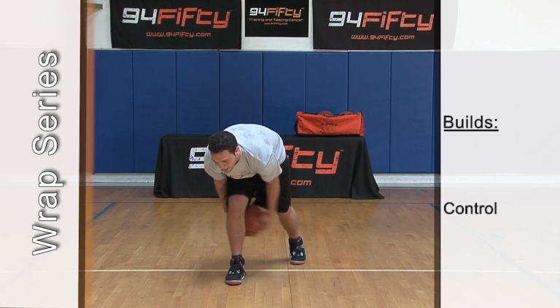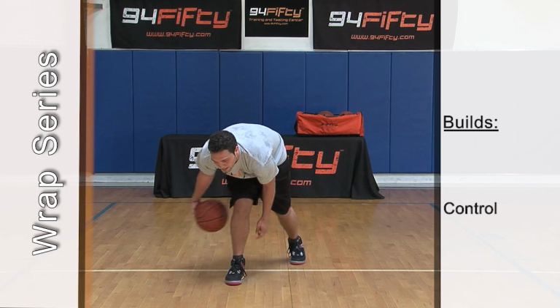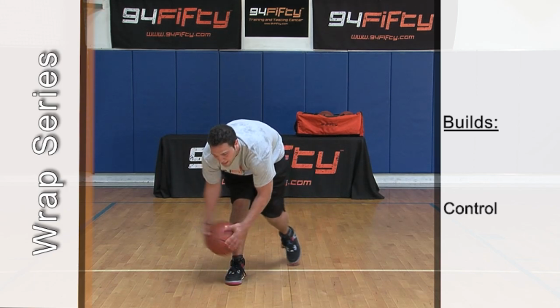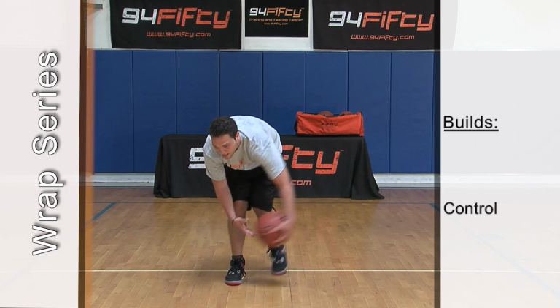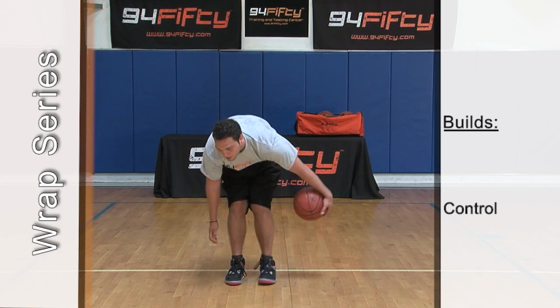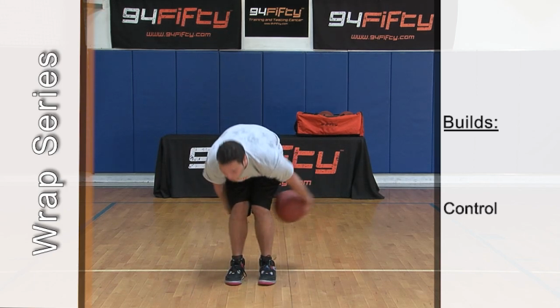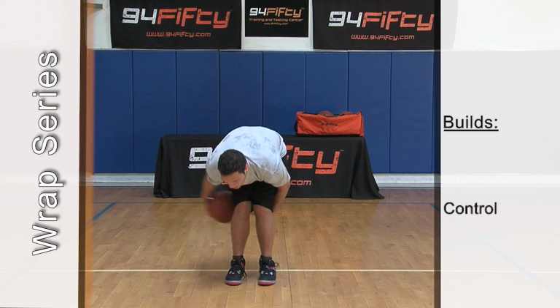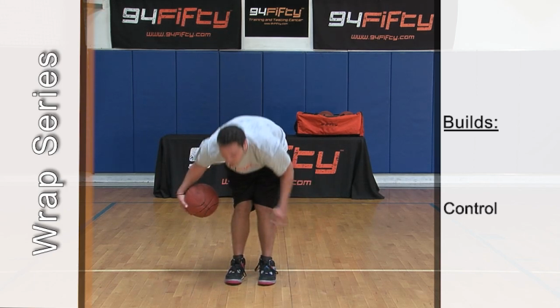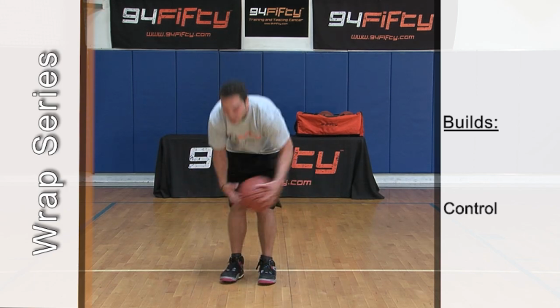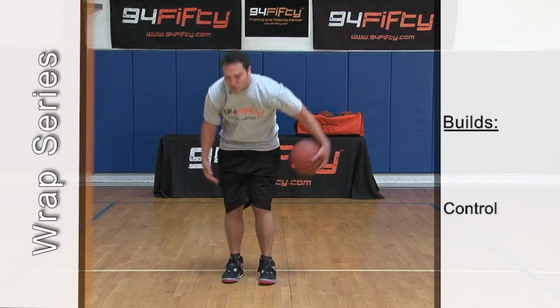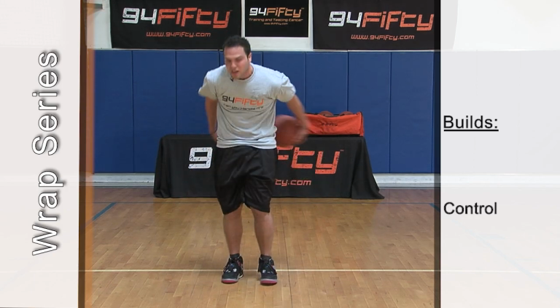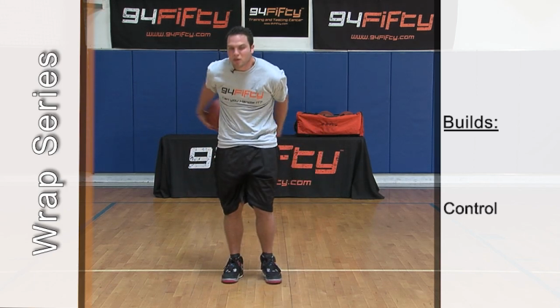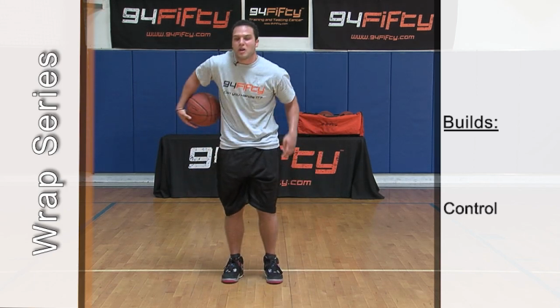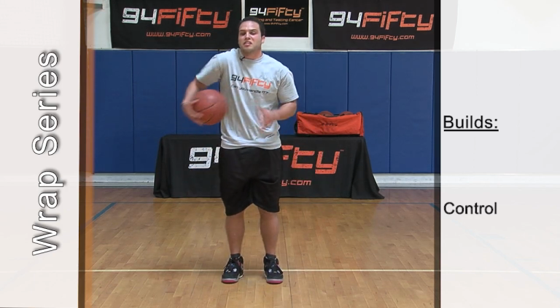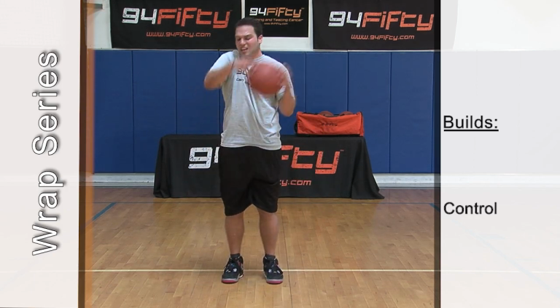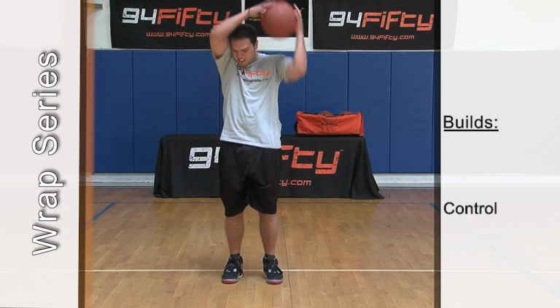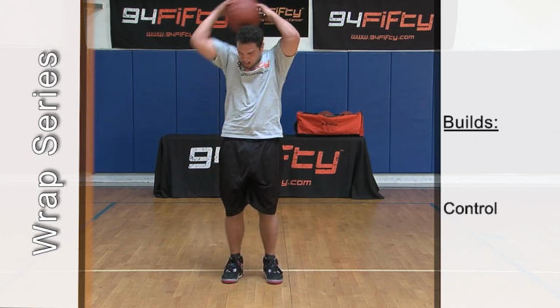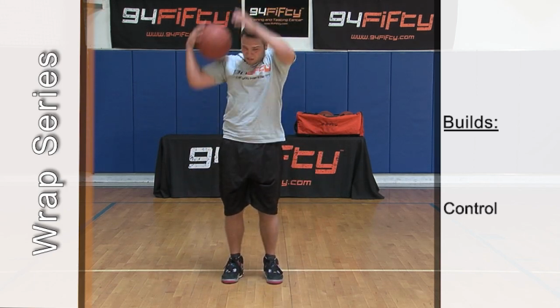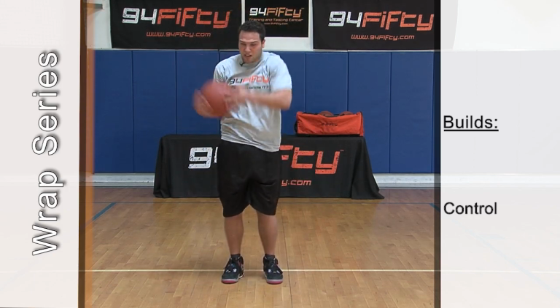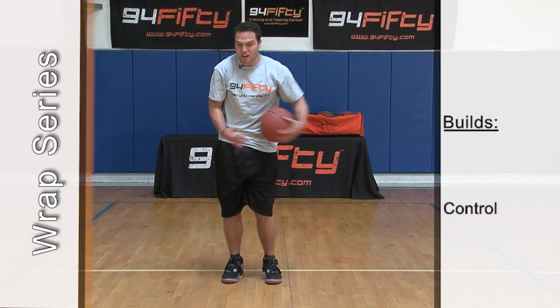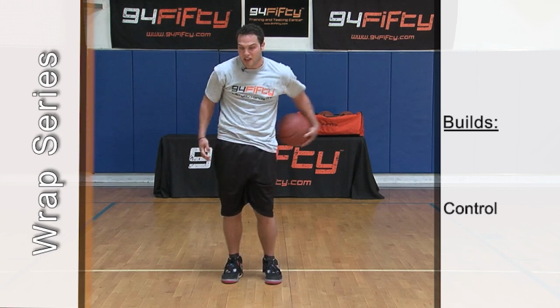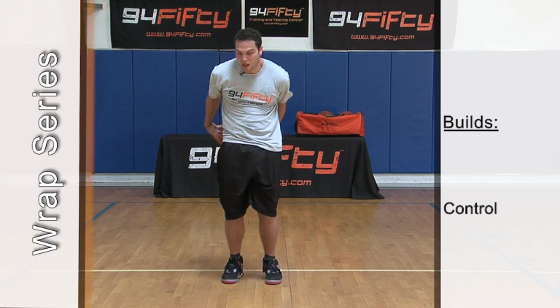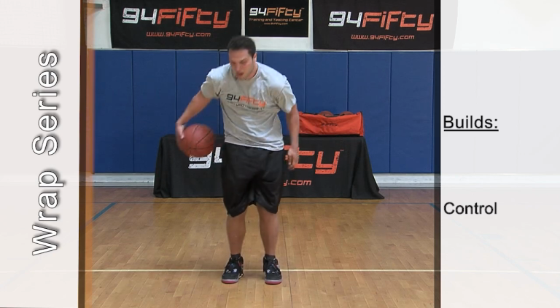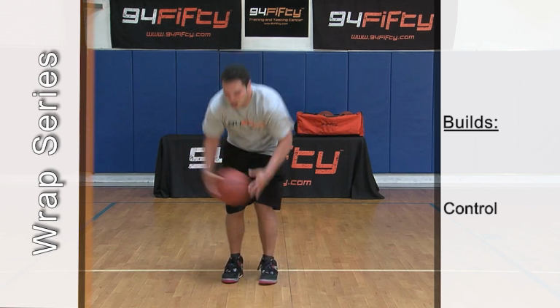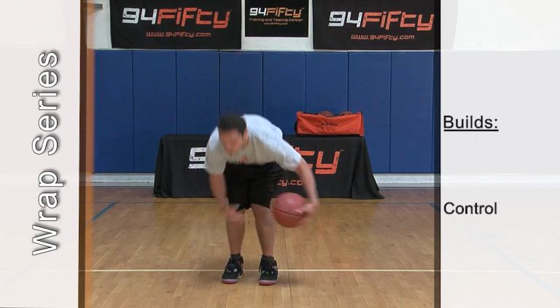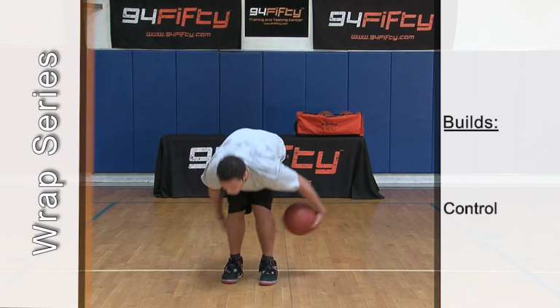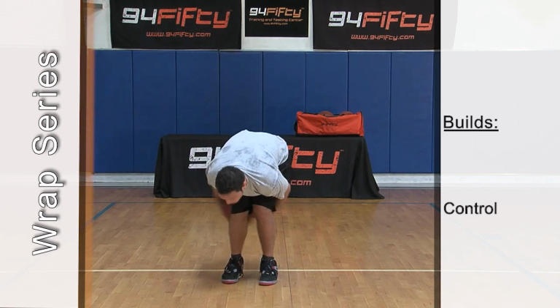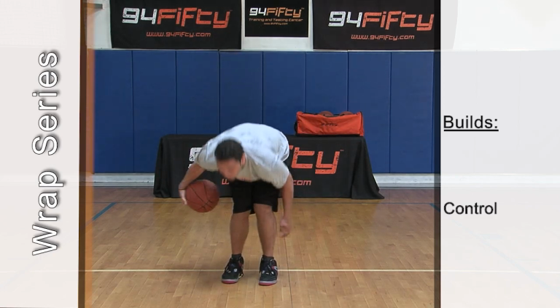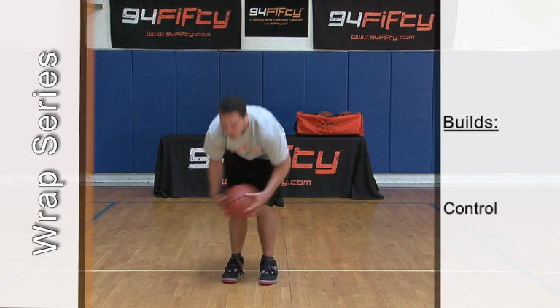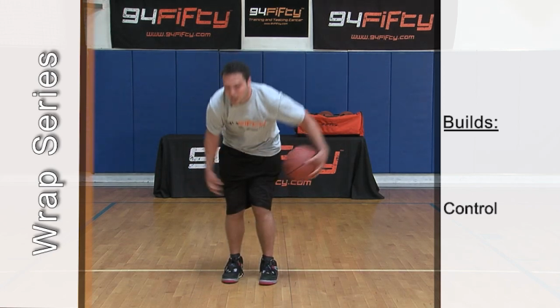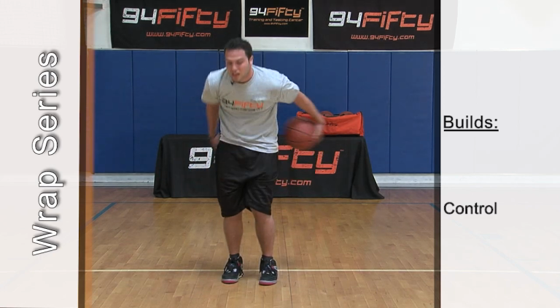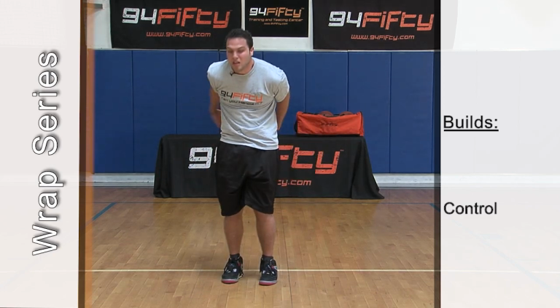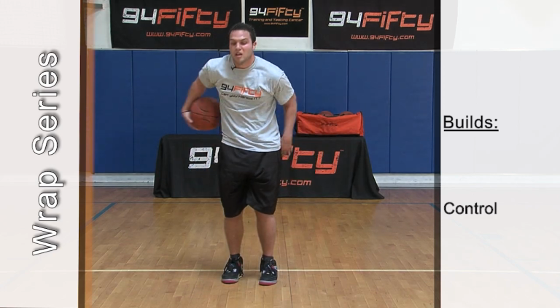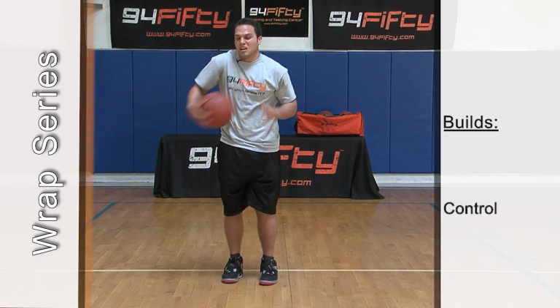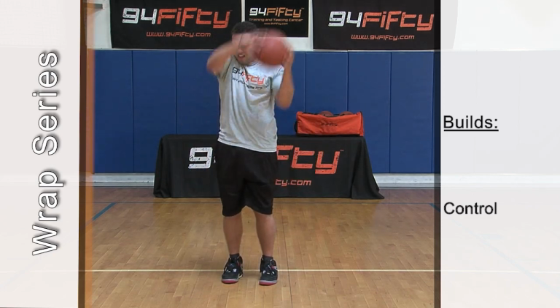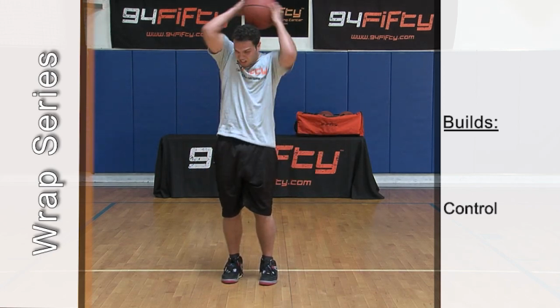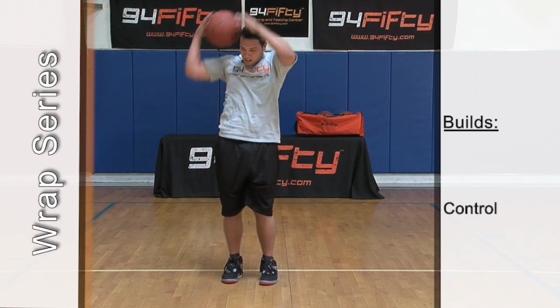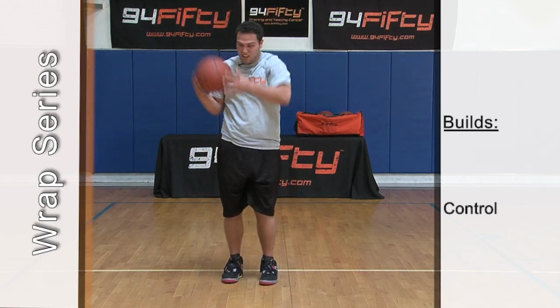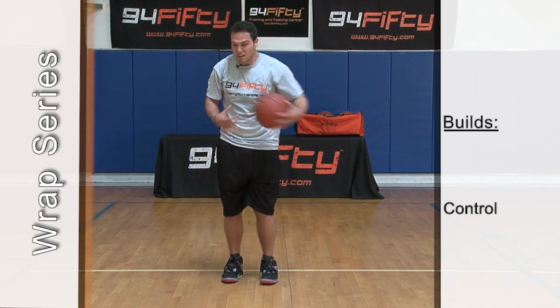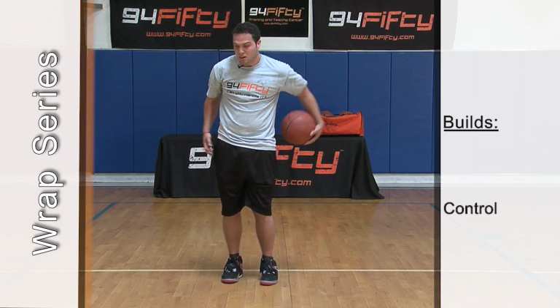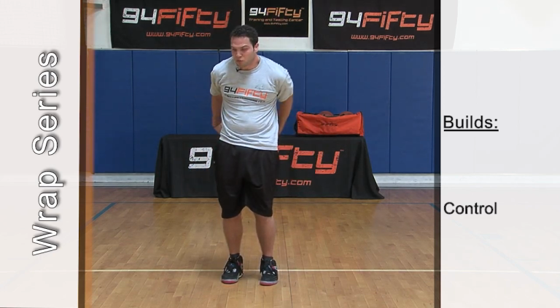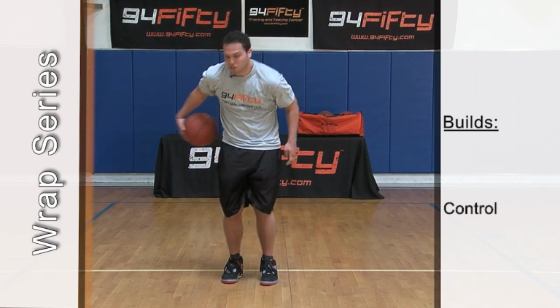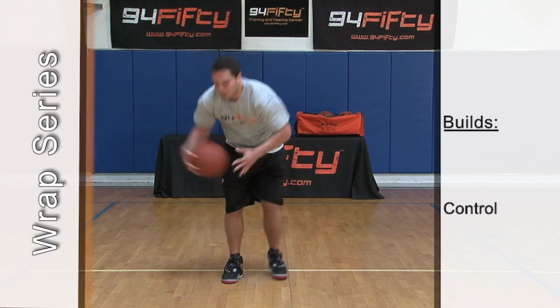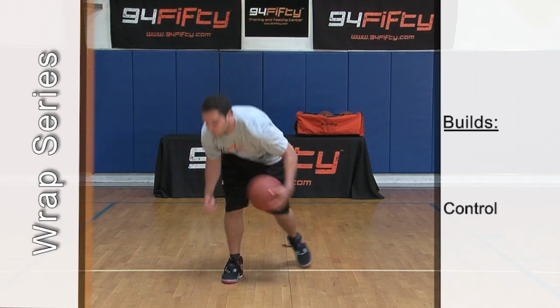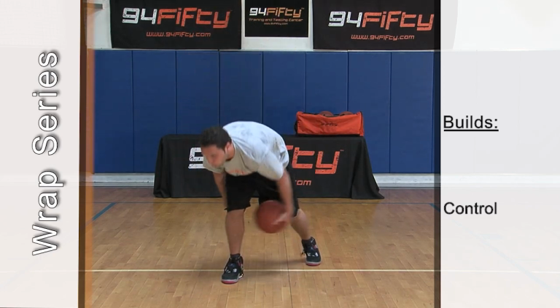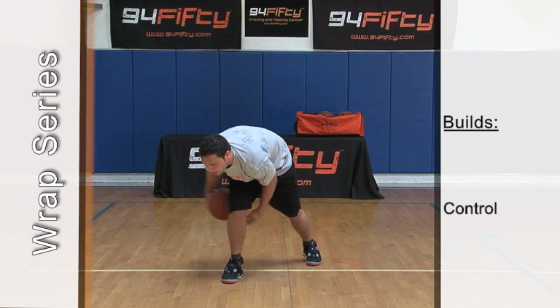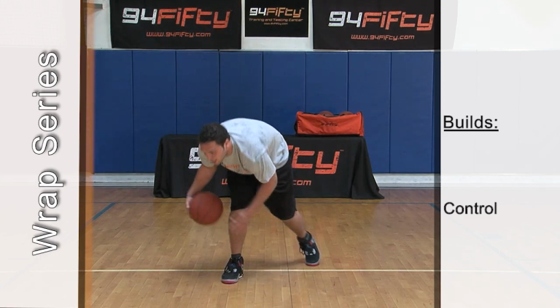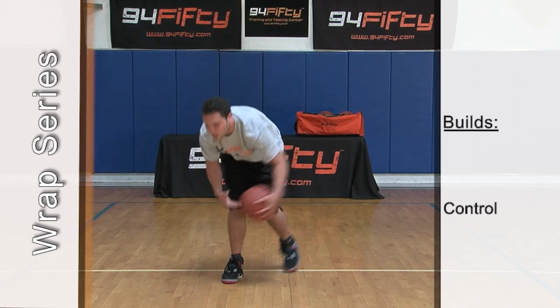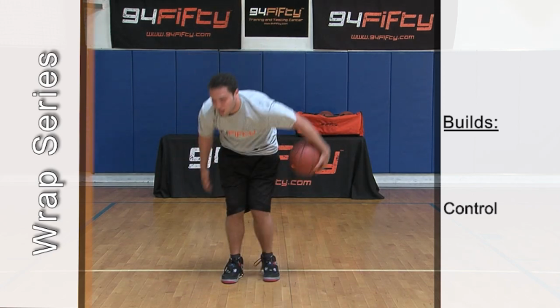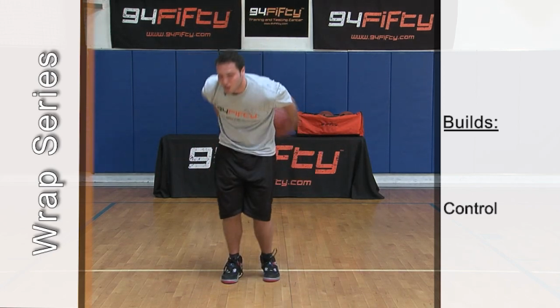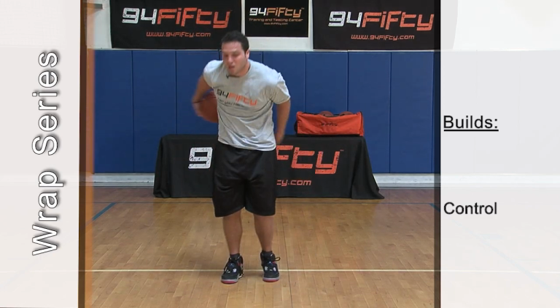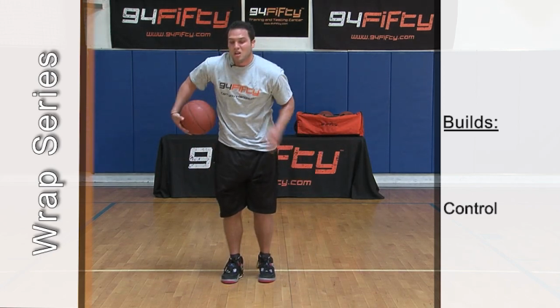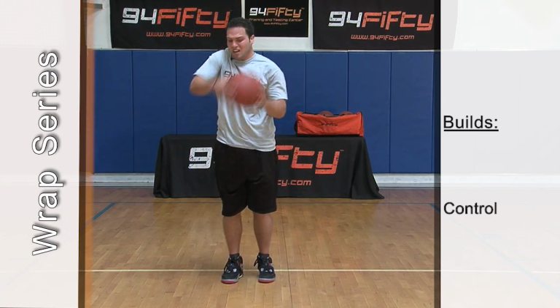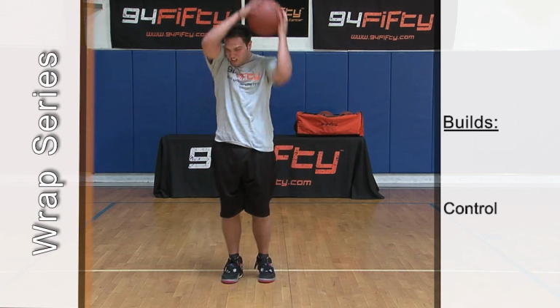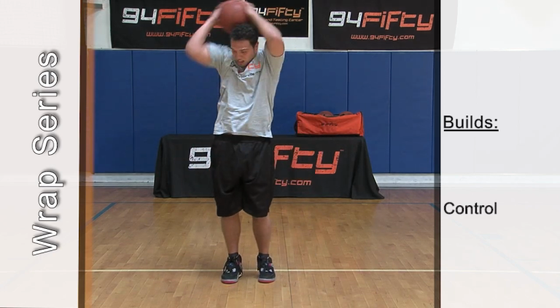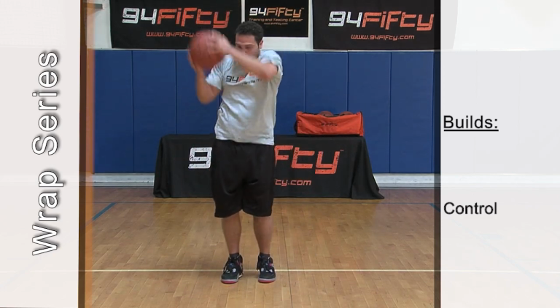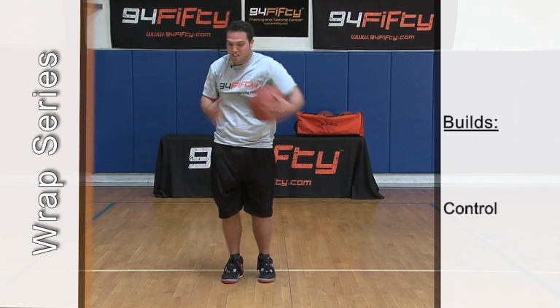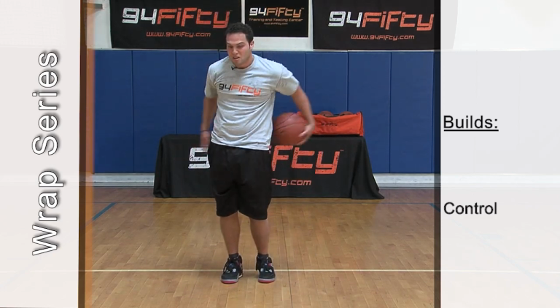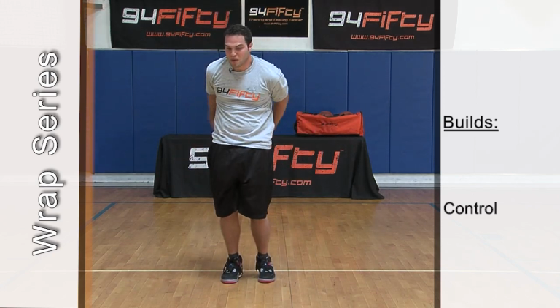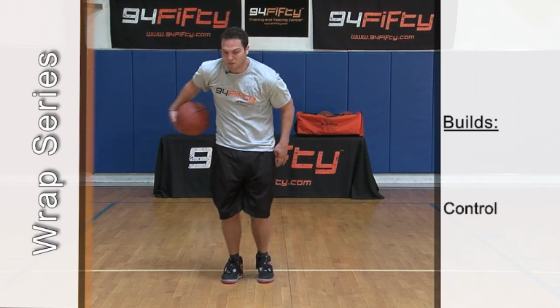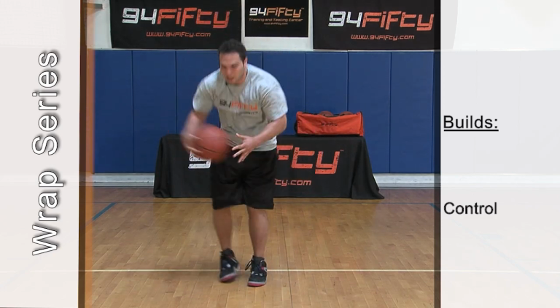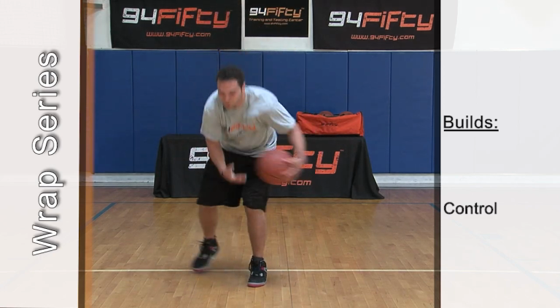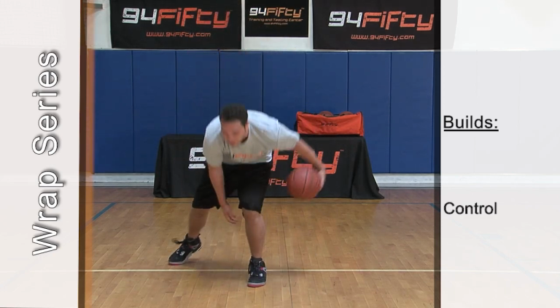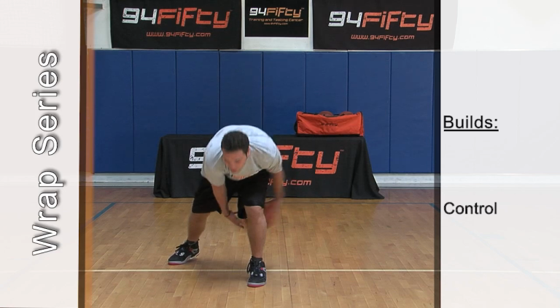Candy cane — around your knees, around your waist, around your head. Switch it up on one leg, maybe the left leg.